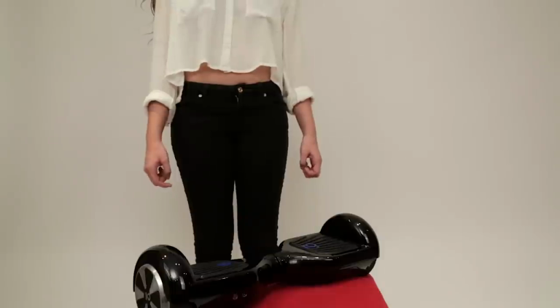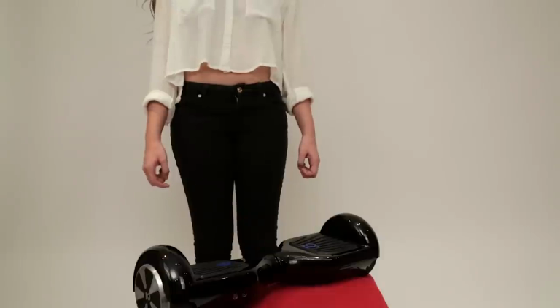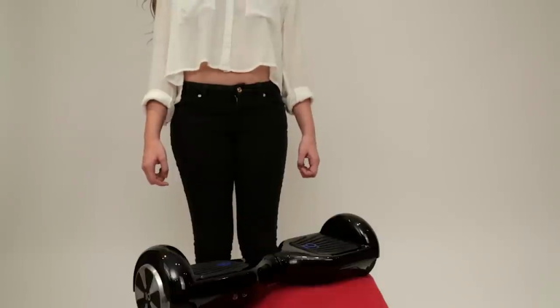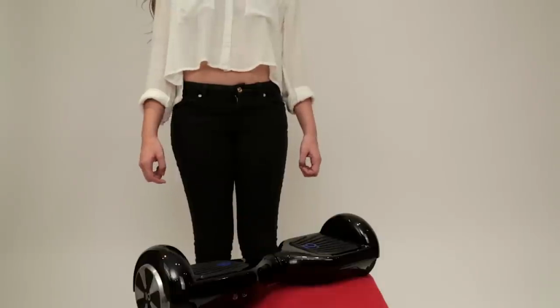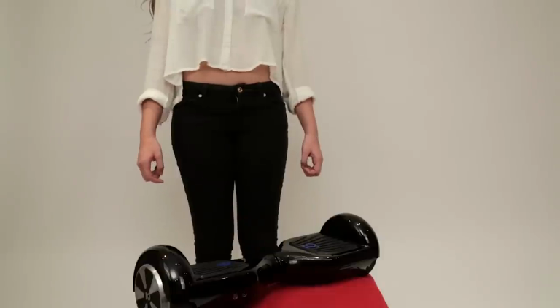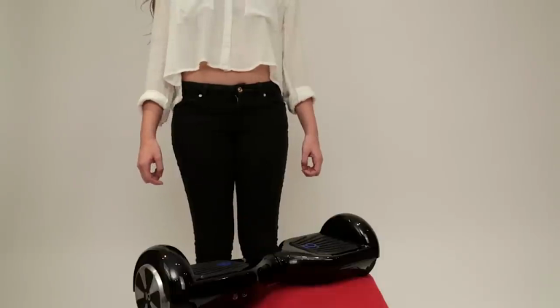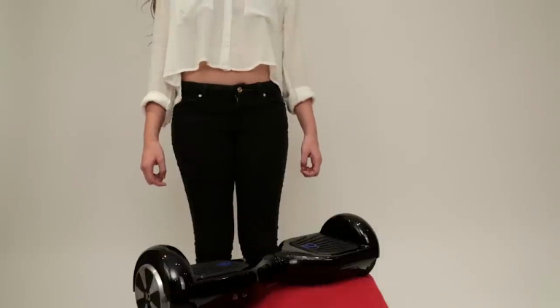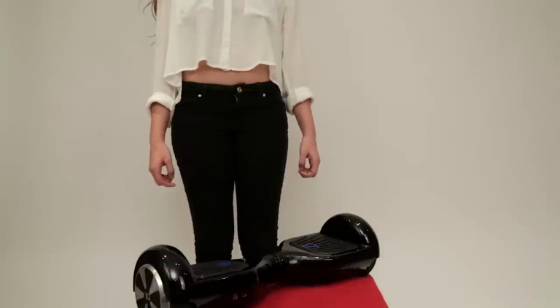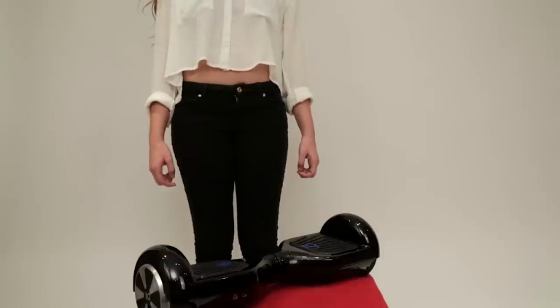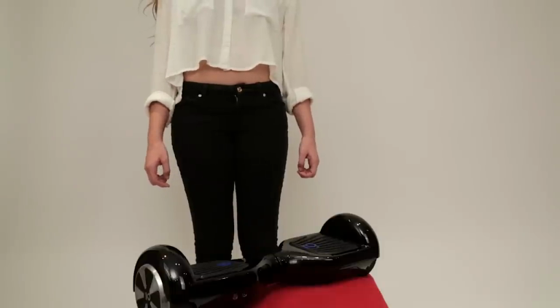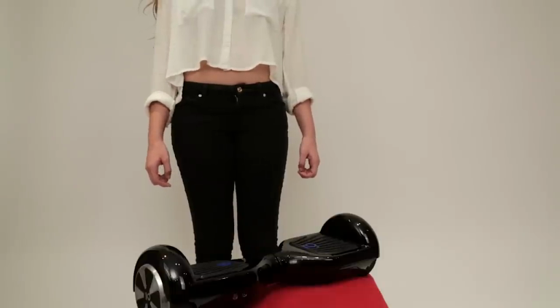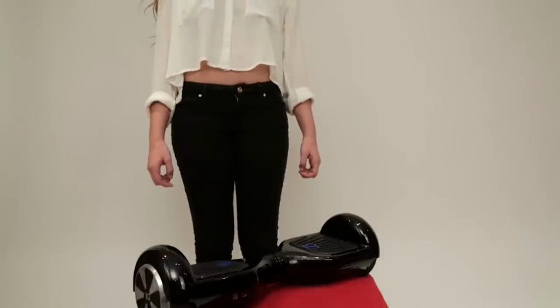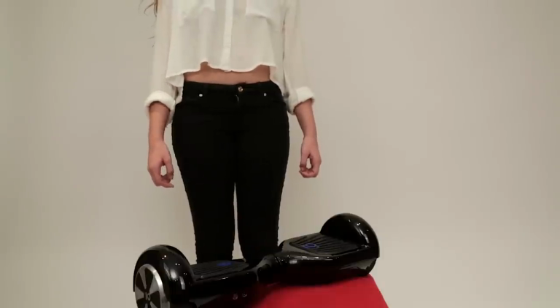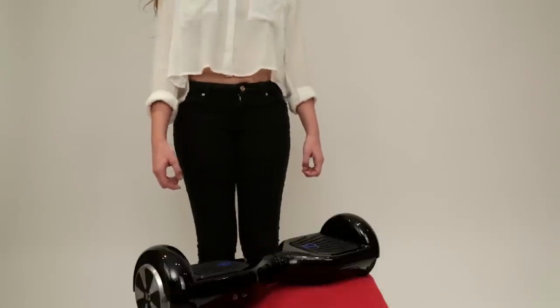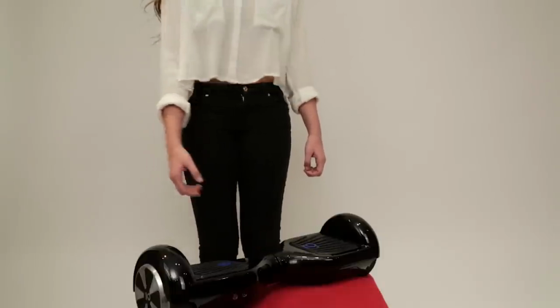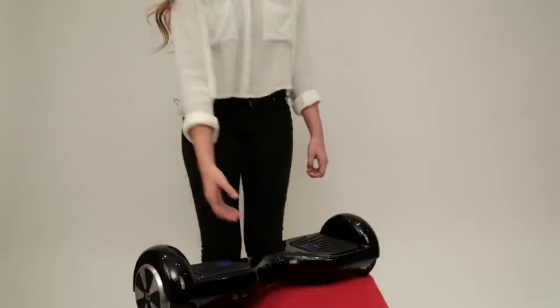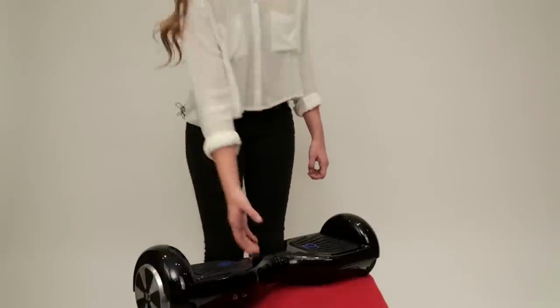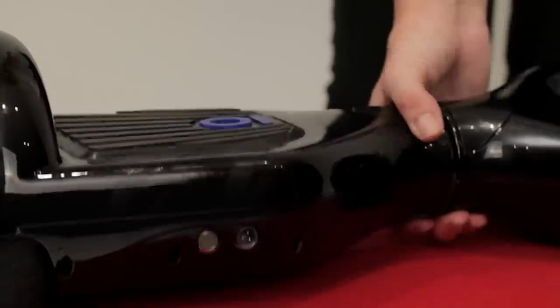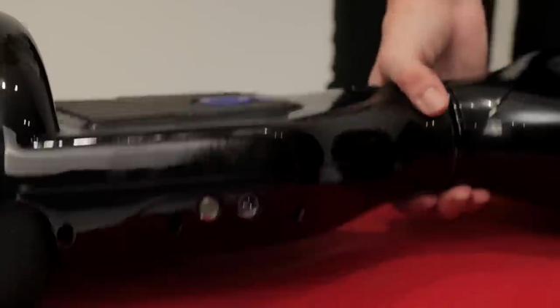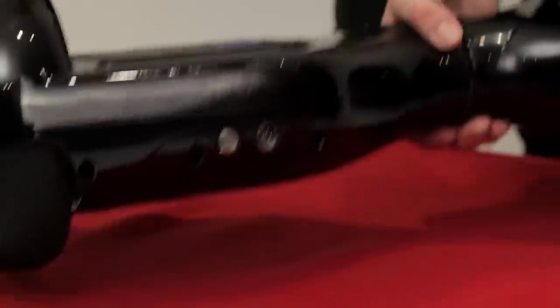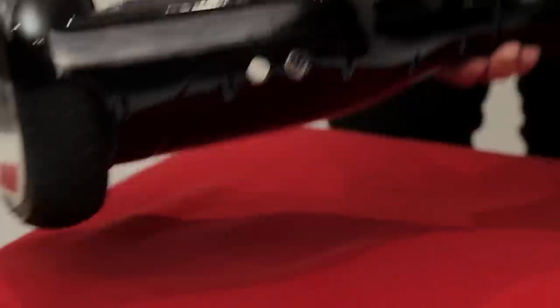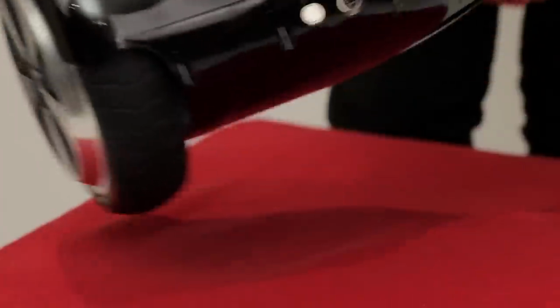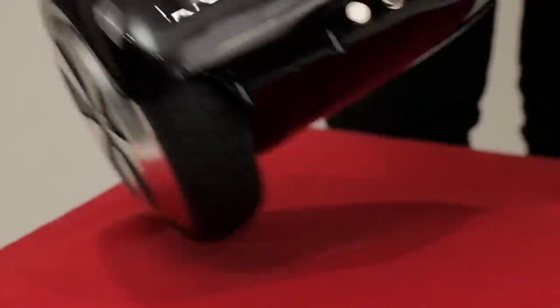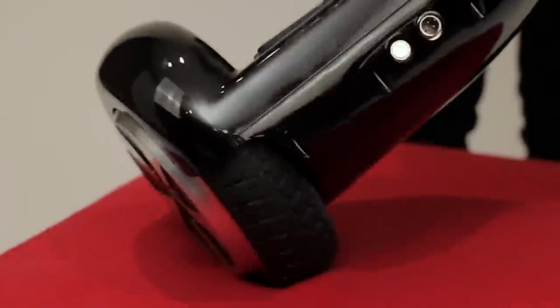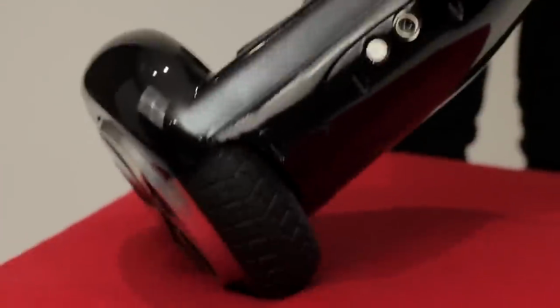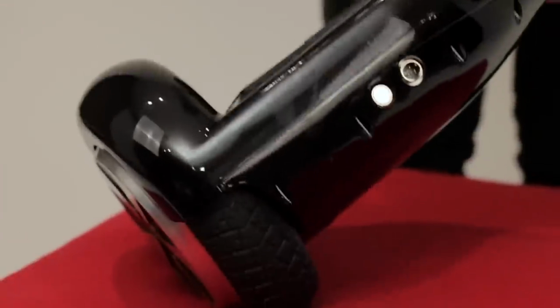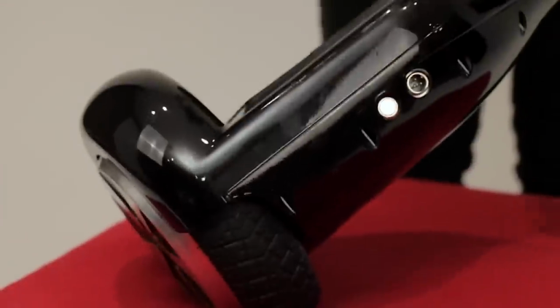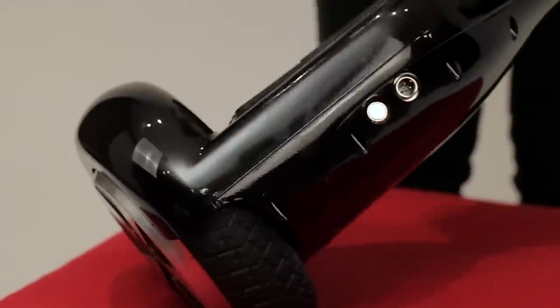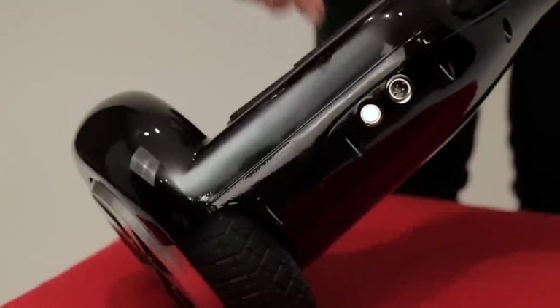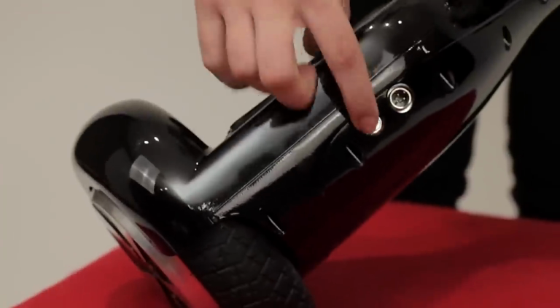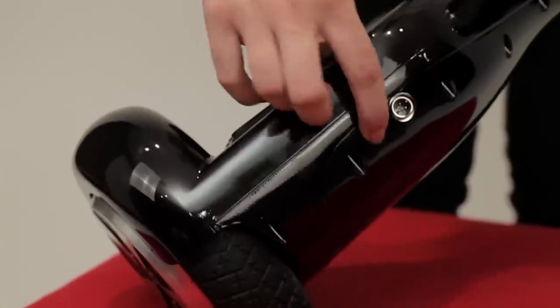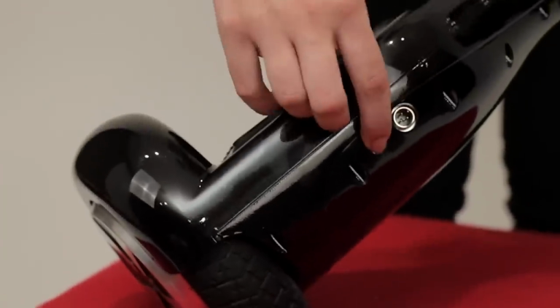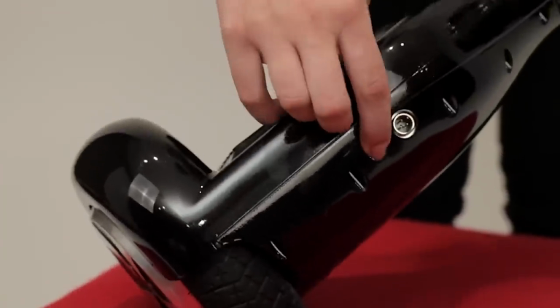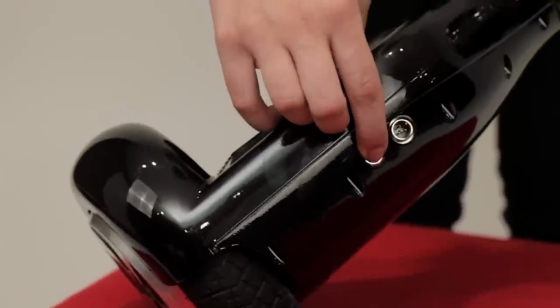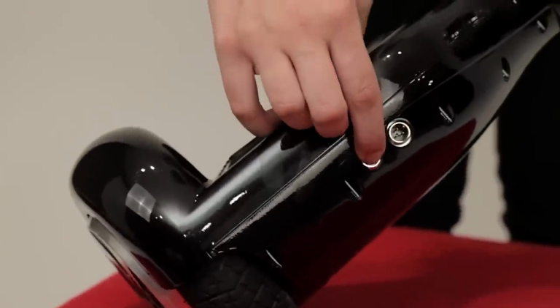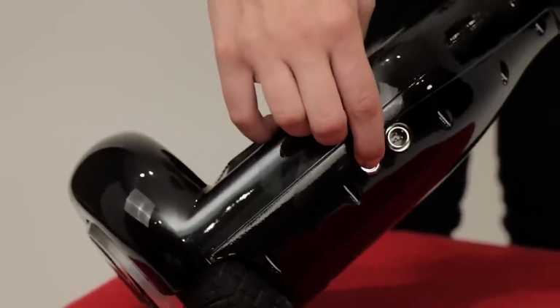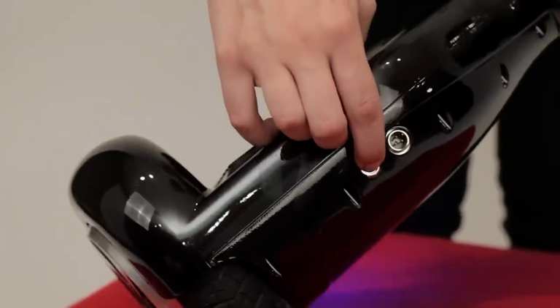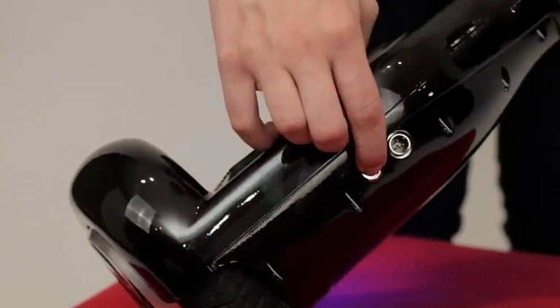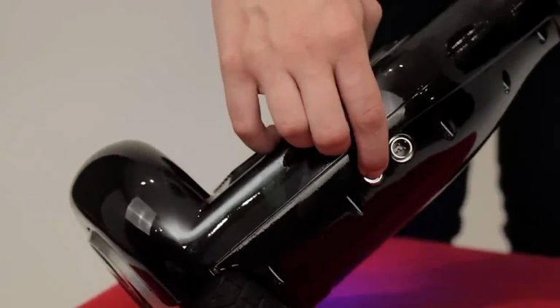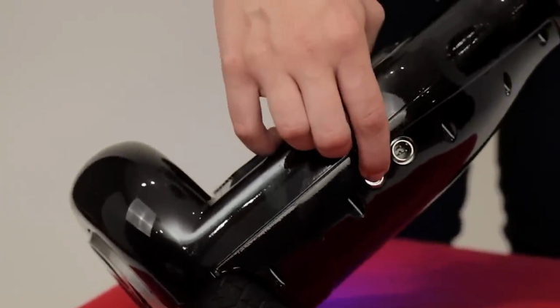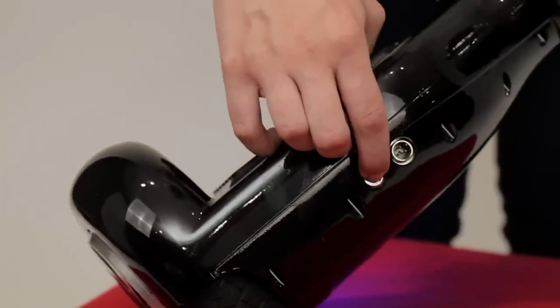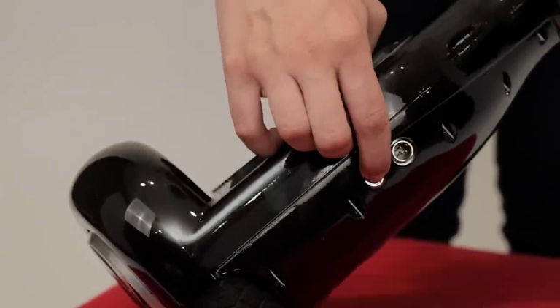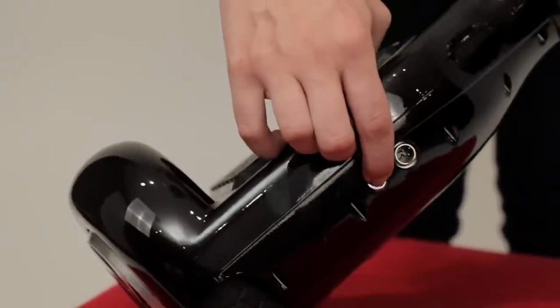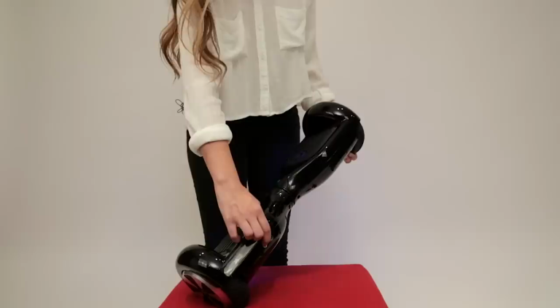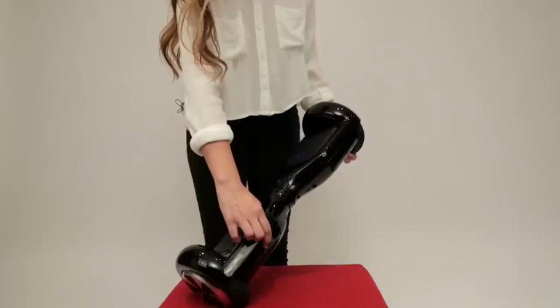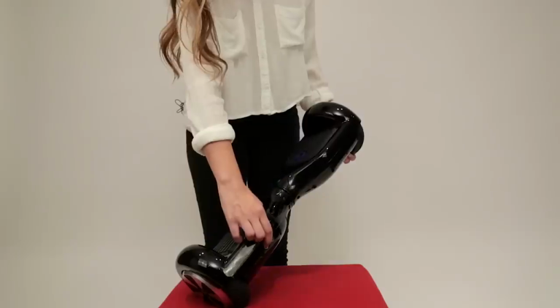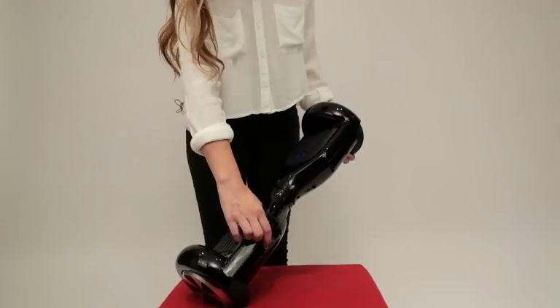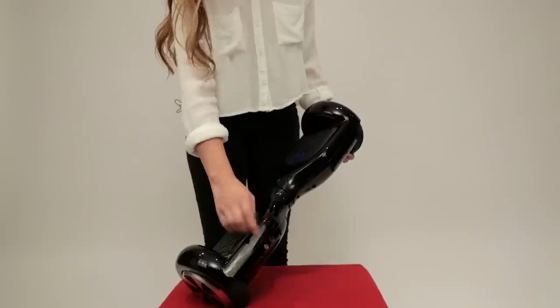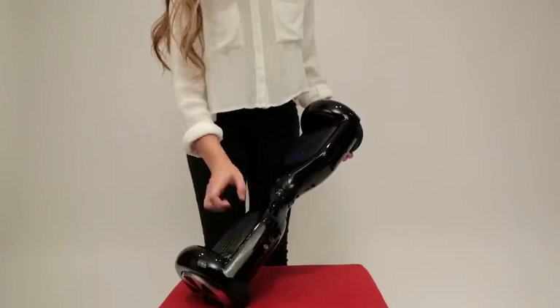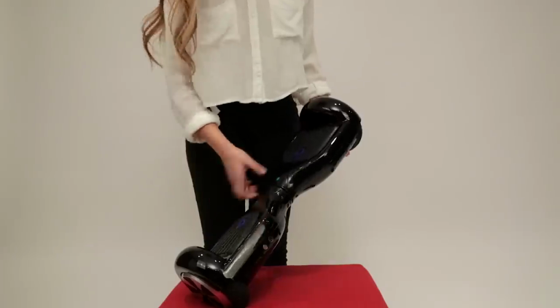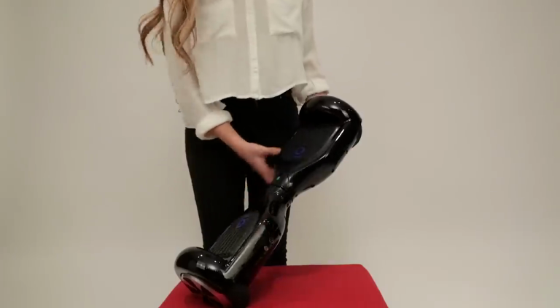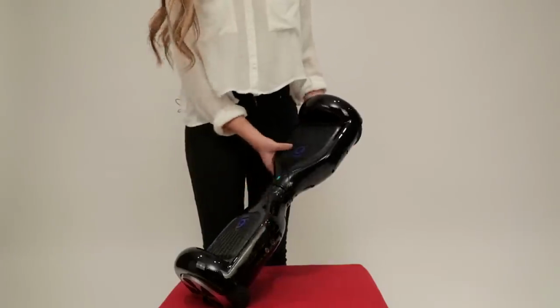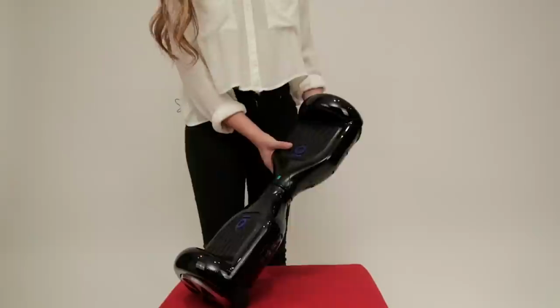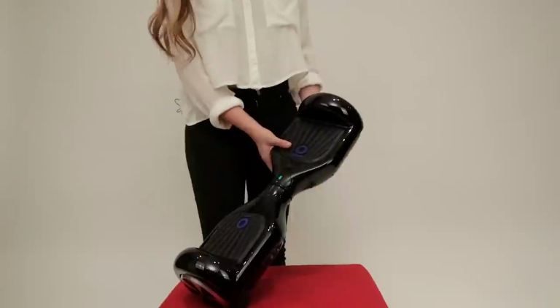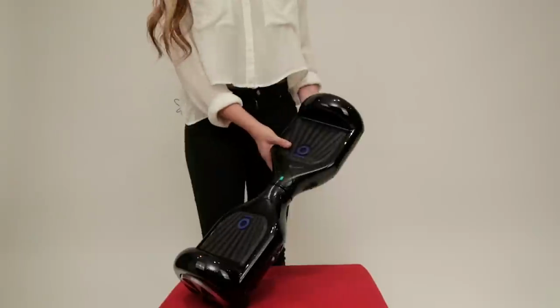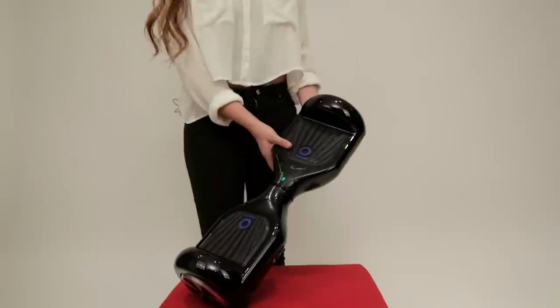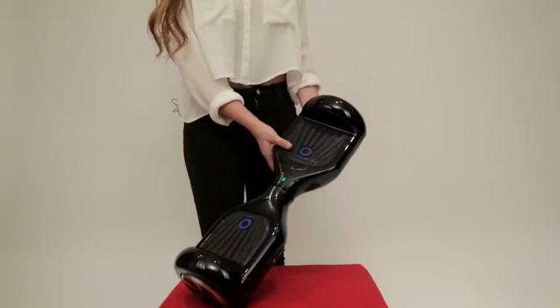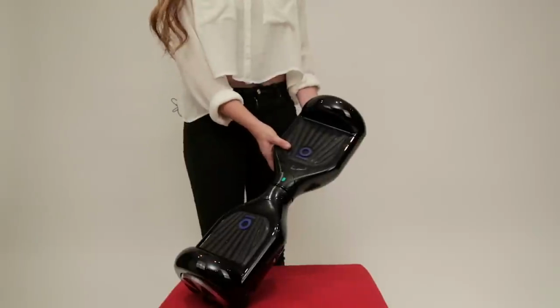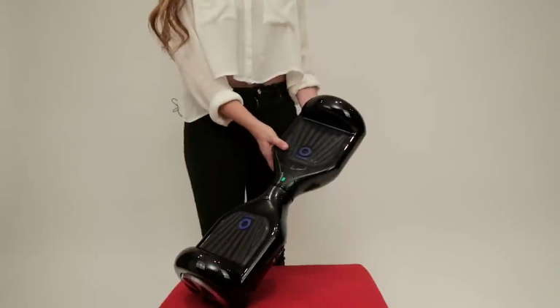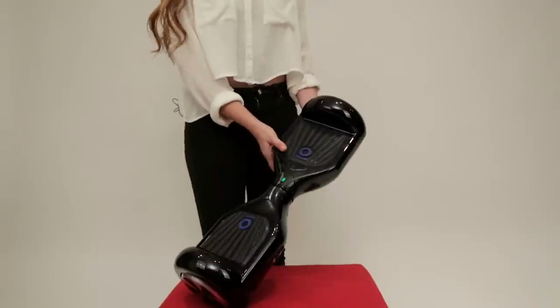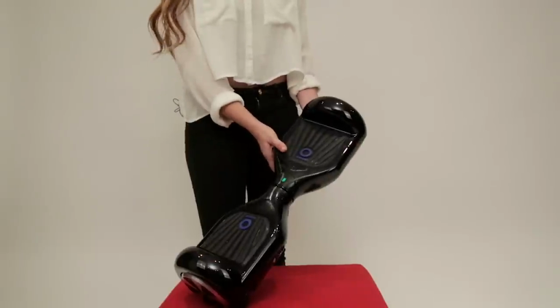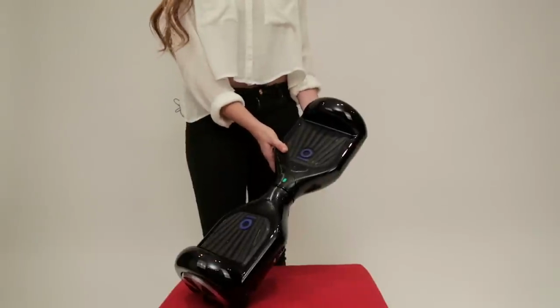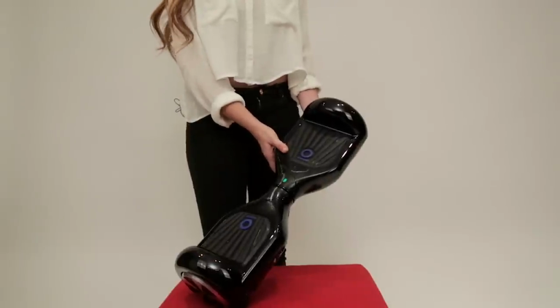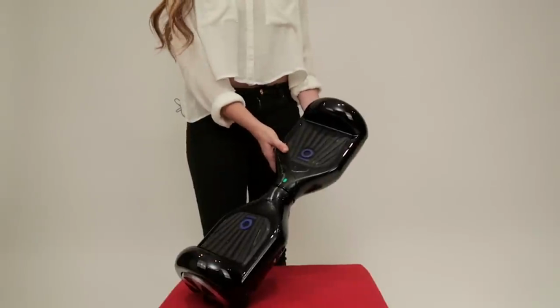To turn on your Iohawk, press and hold this button down for three seconds. You will hear an activation sound.